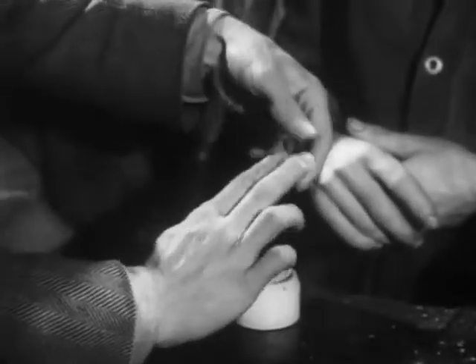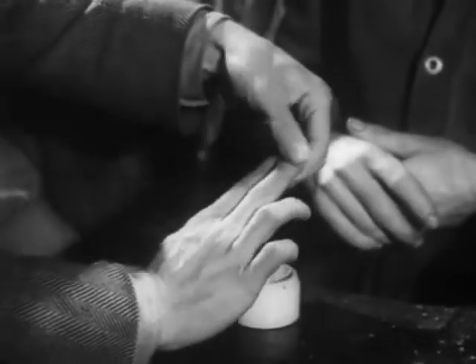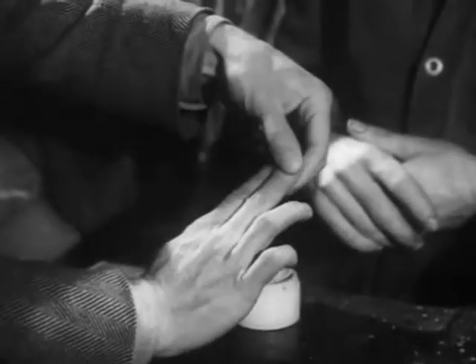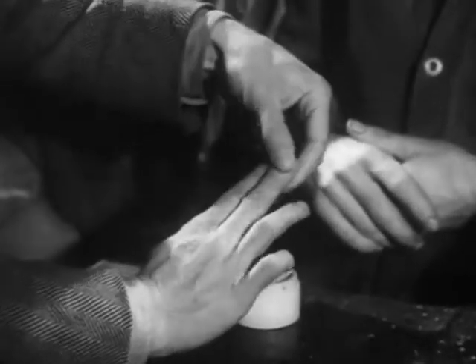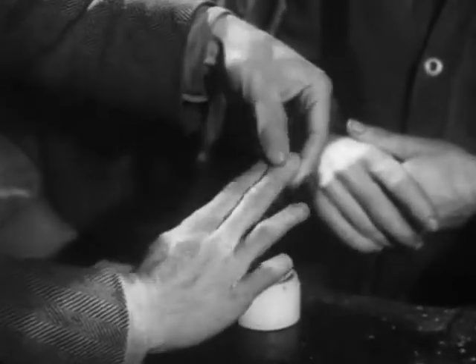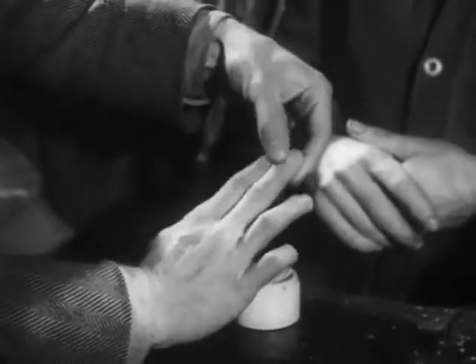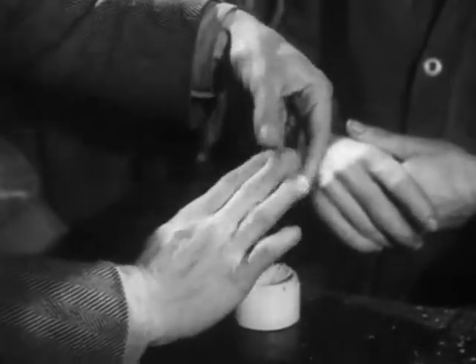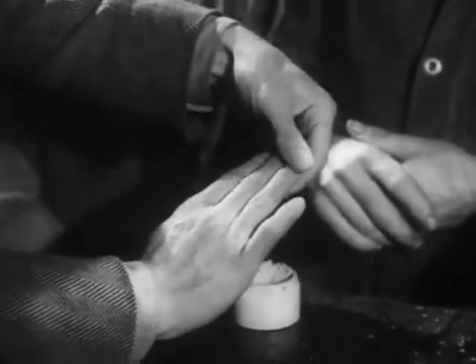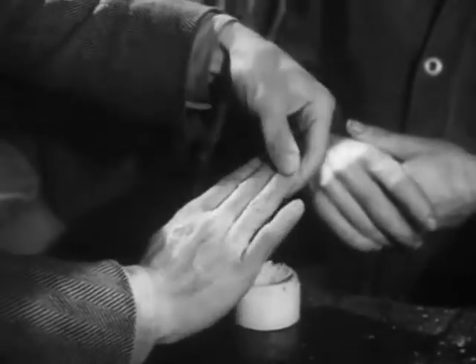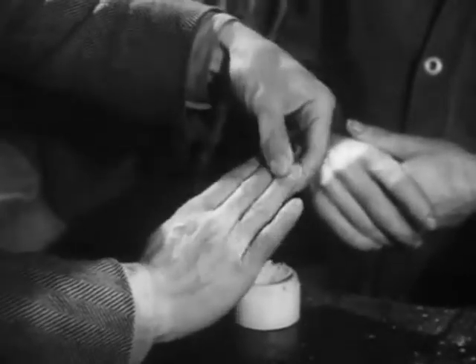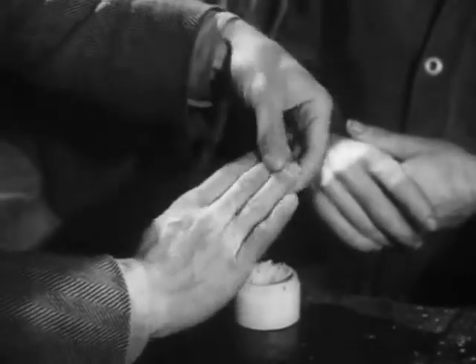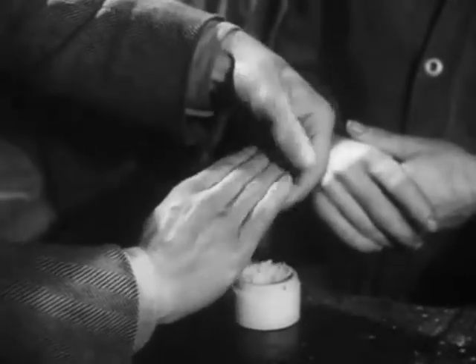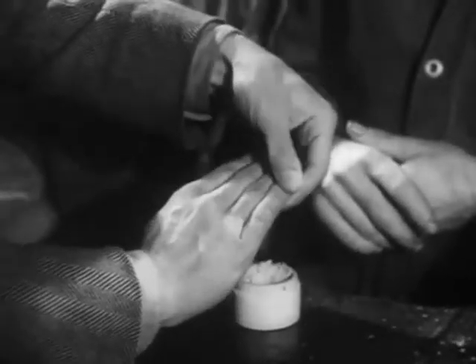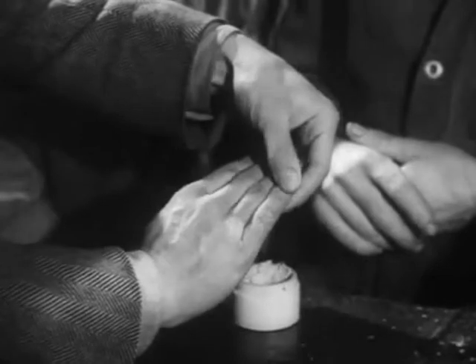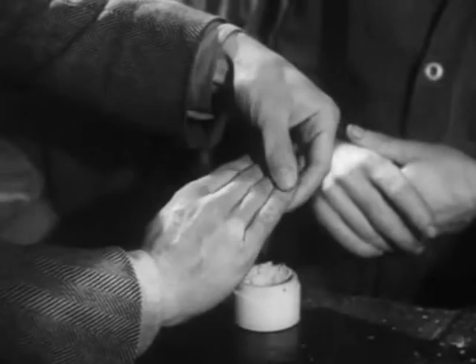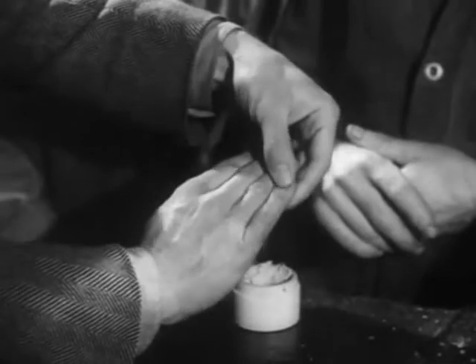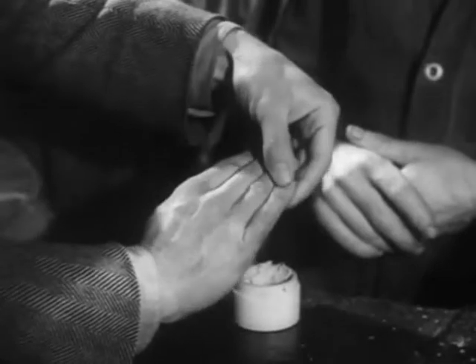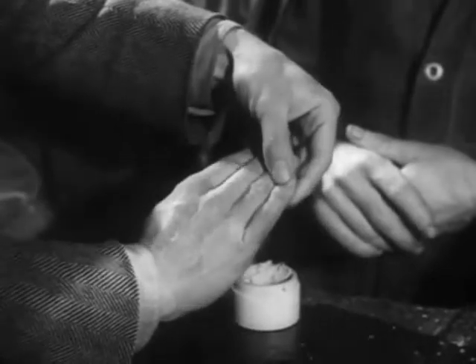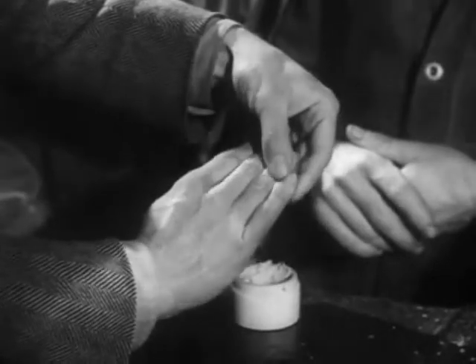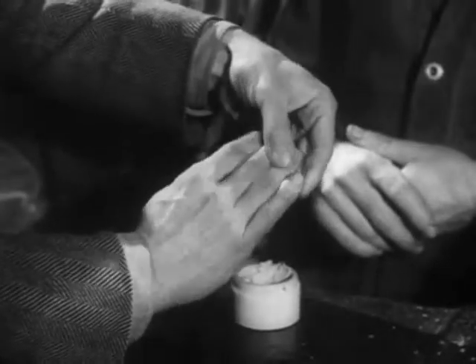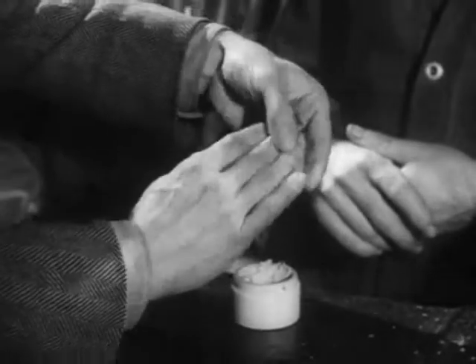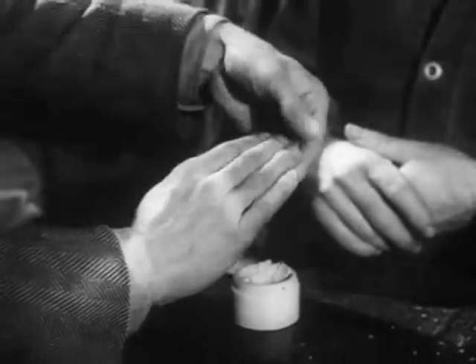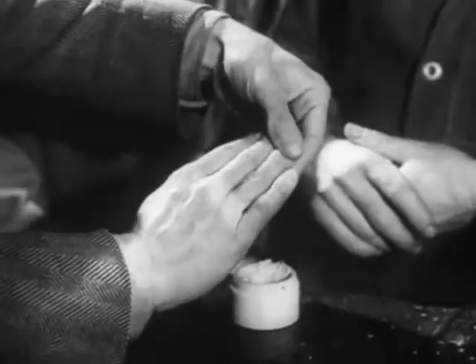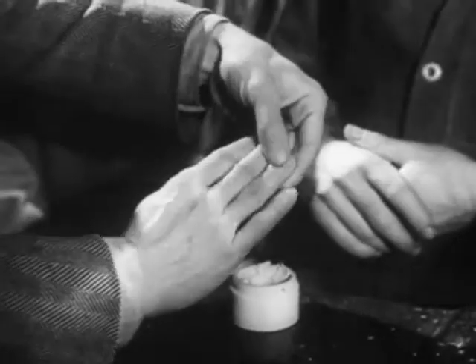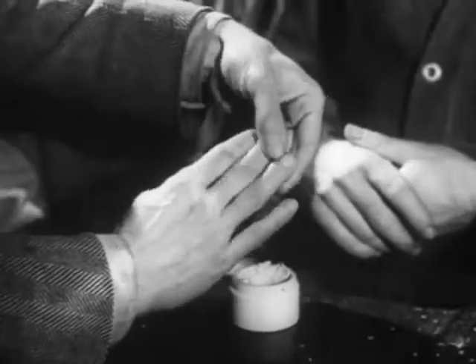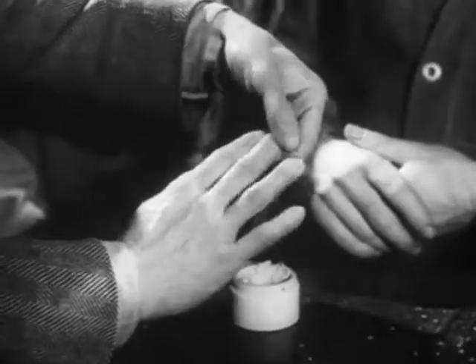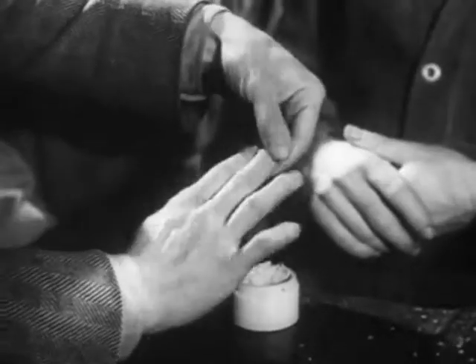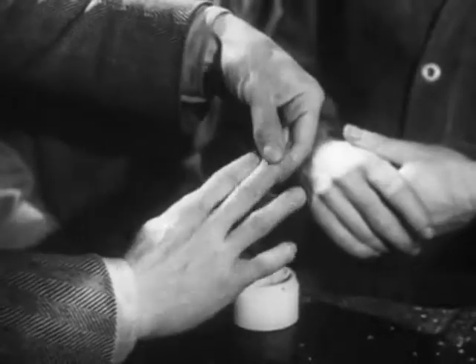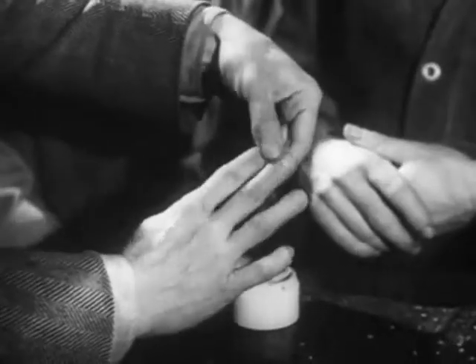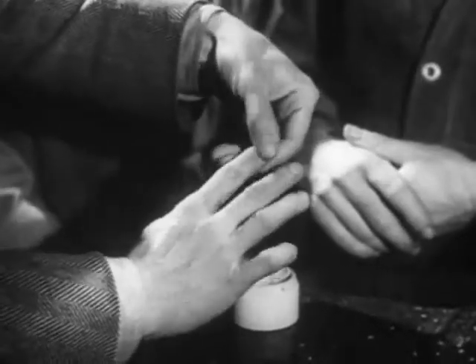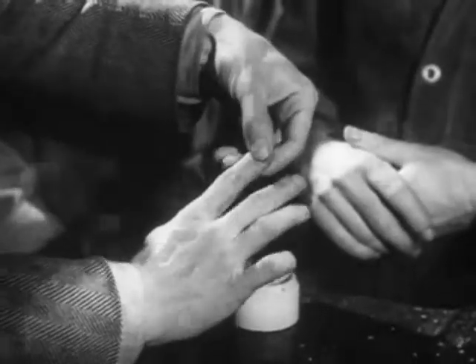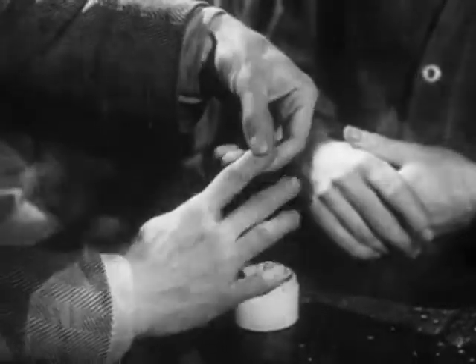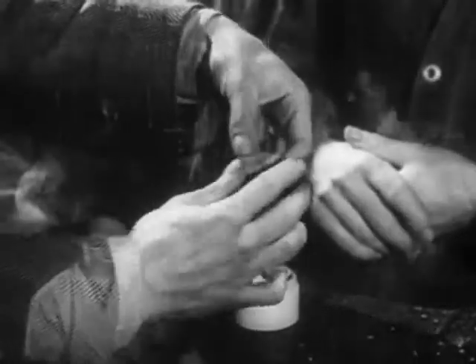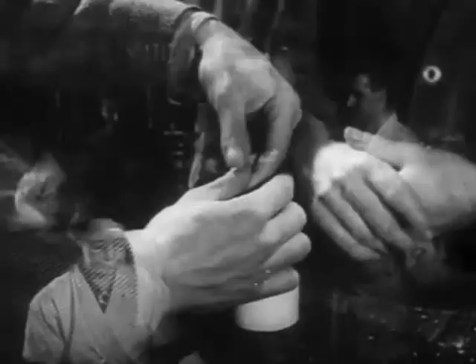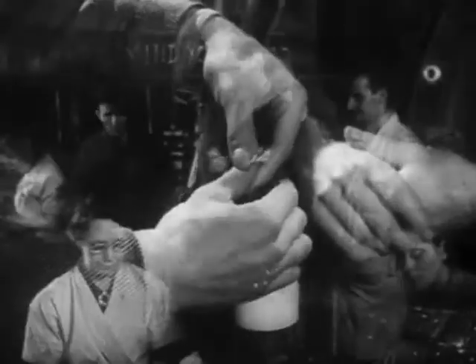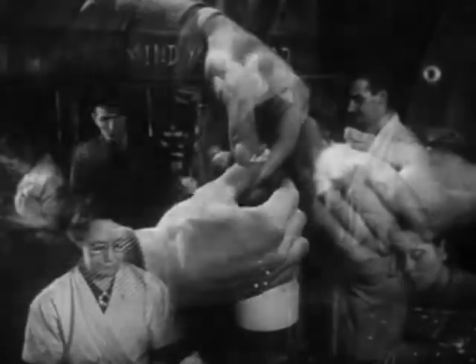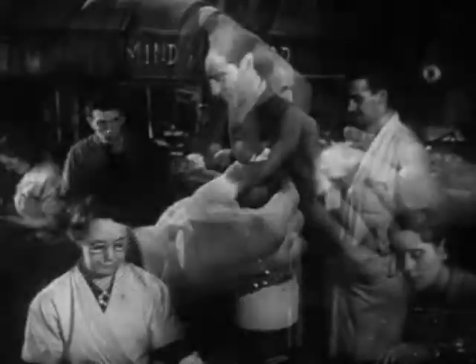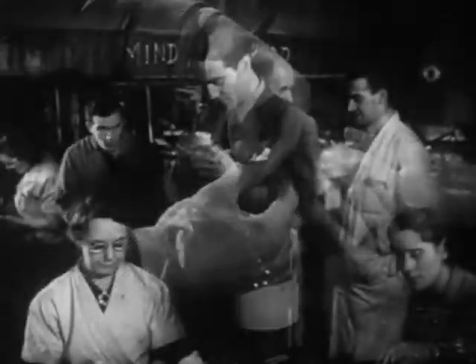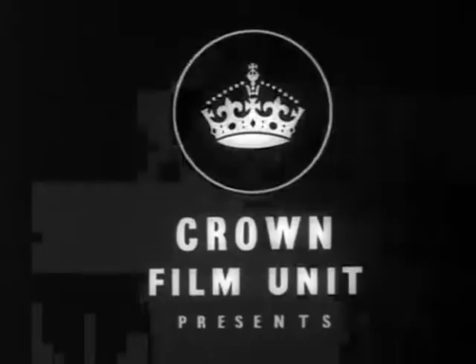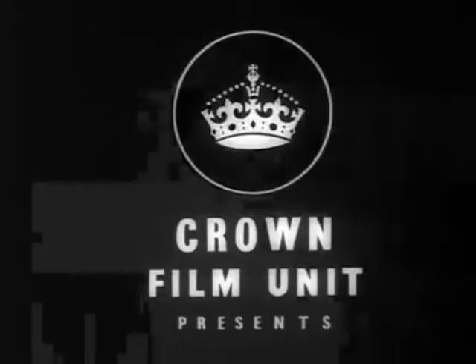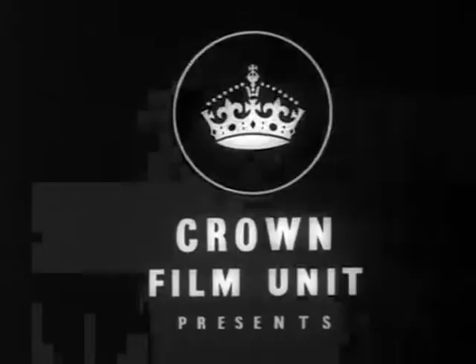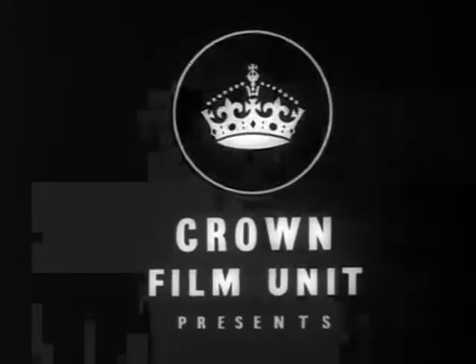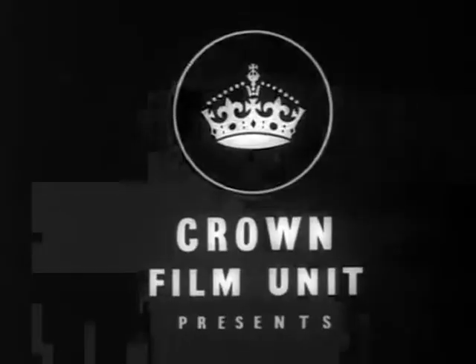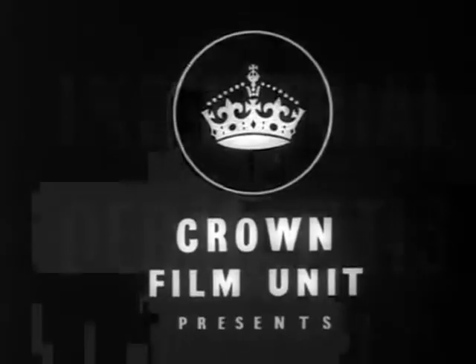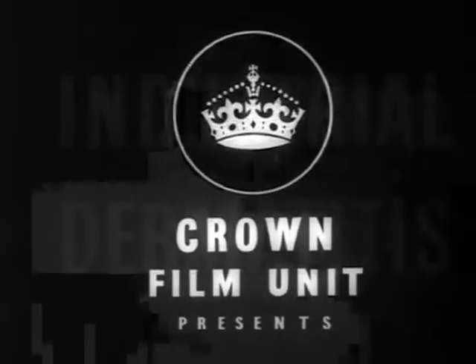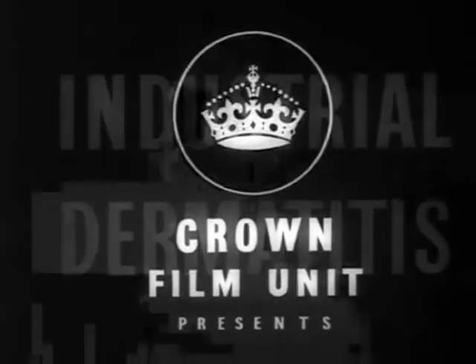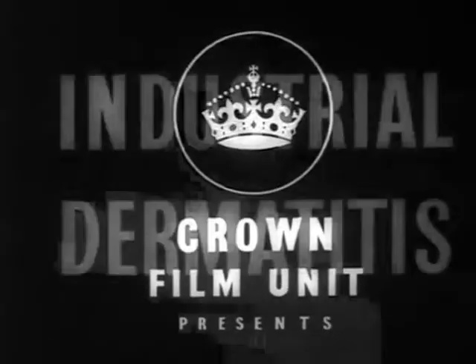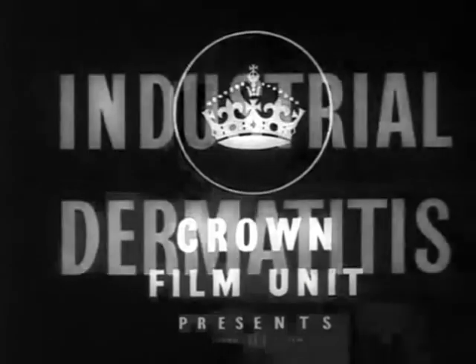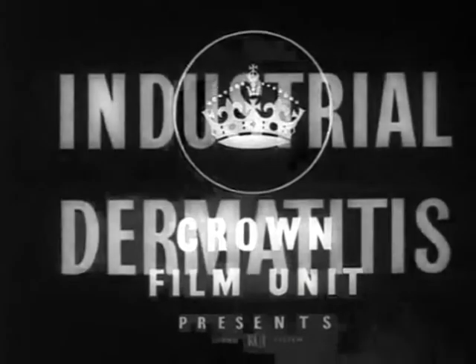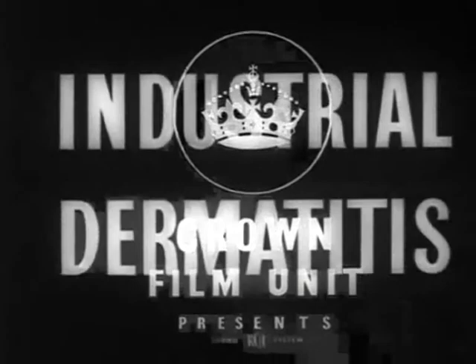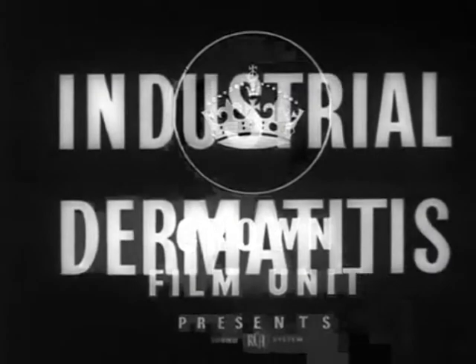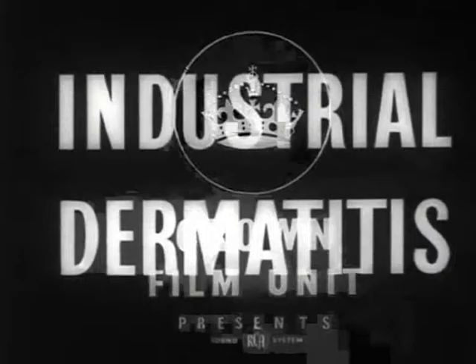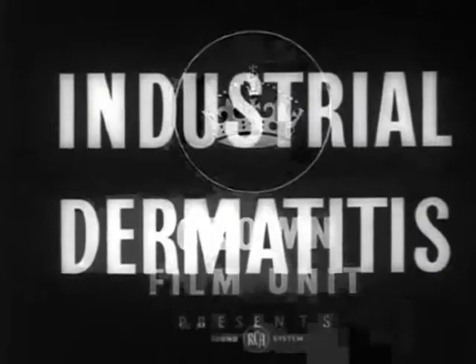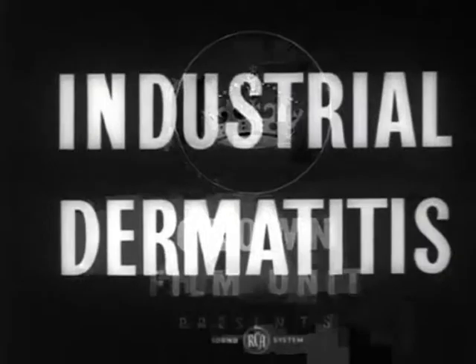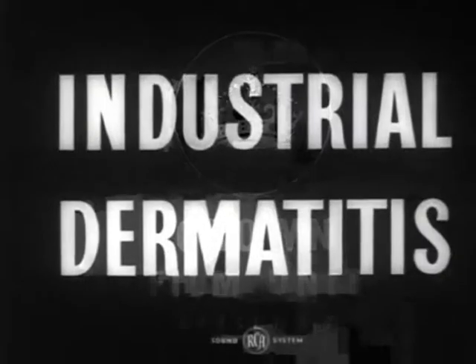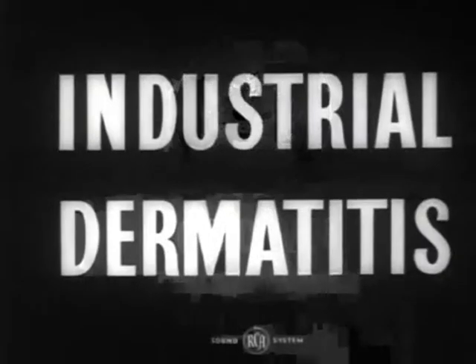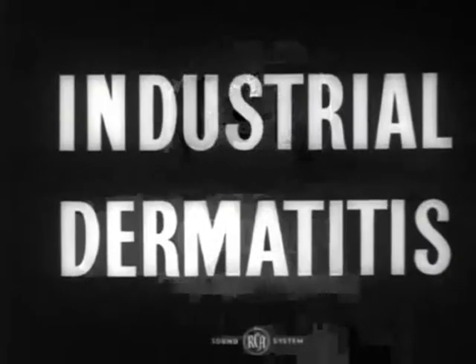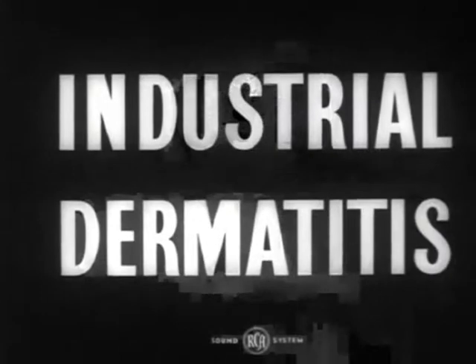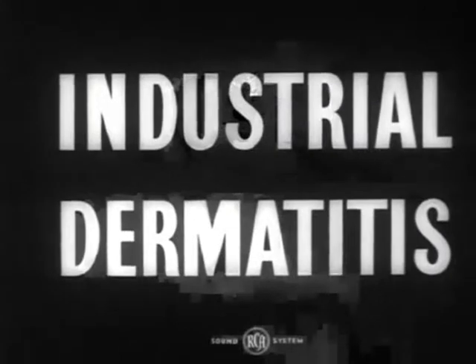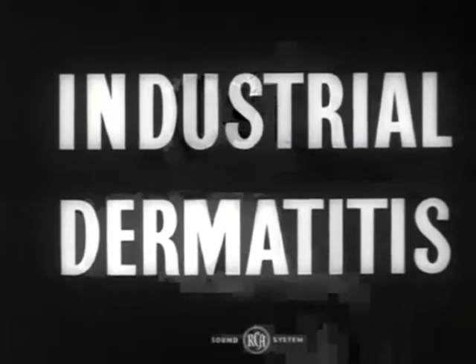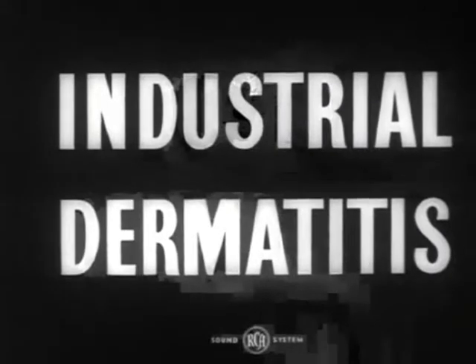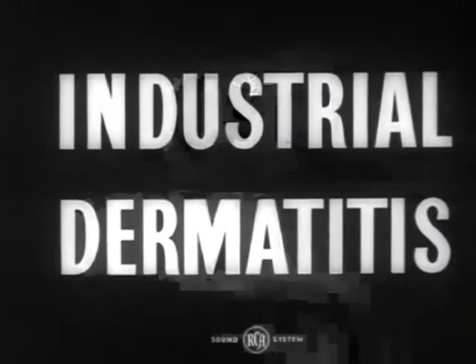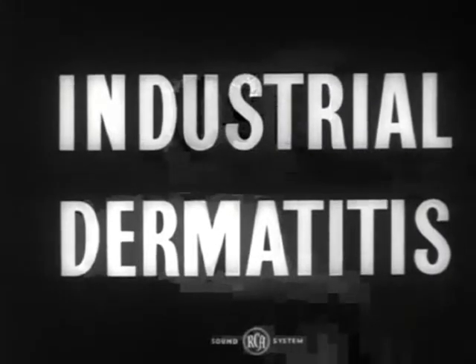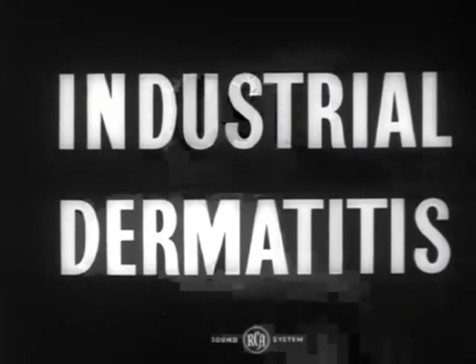There is a right cream for different jobs and I'll see that you get it.